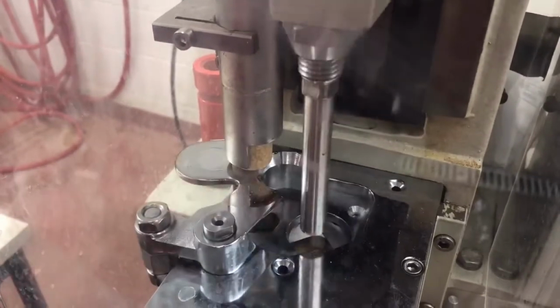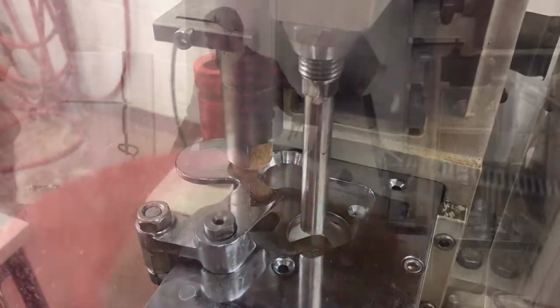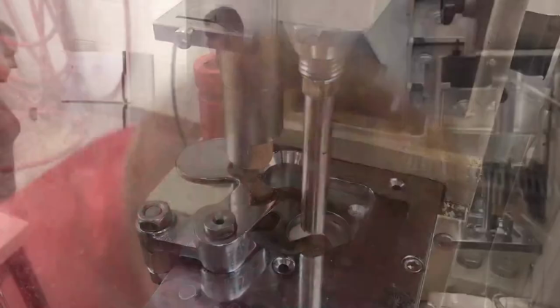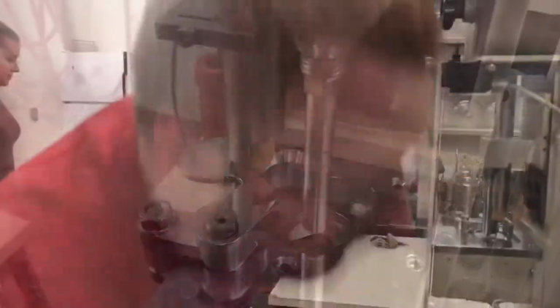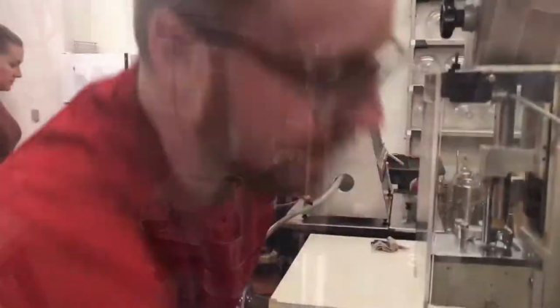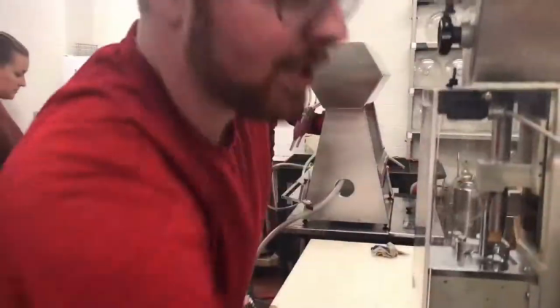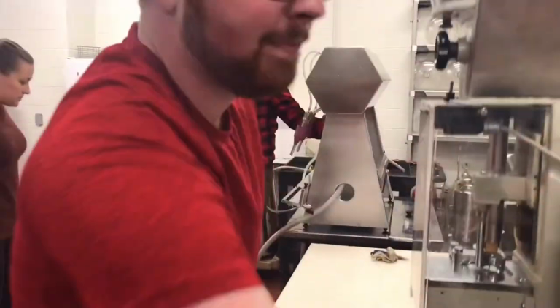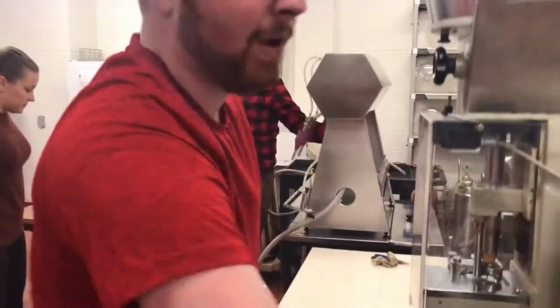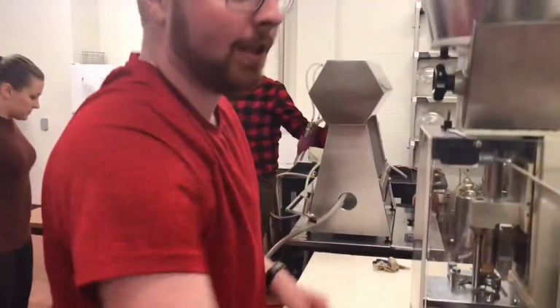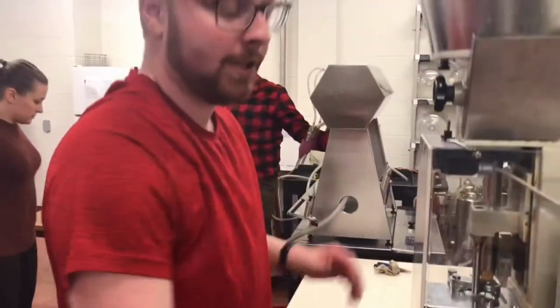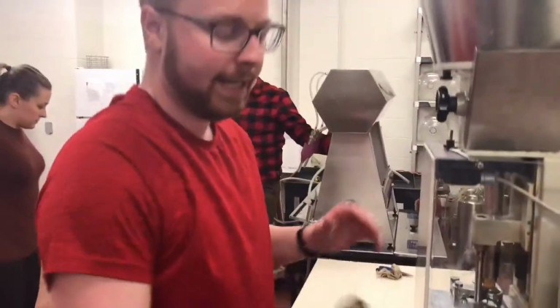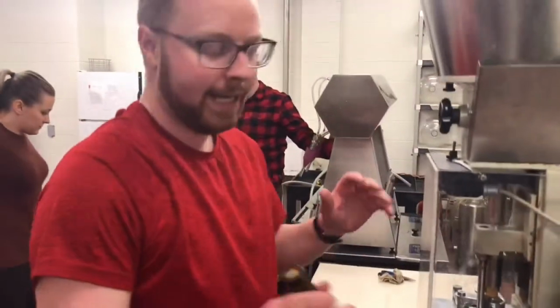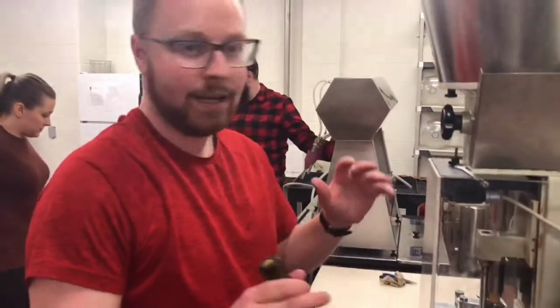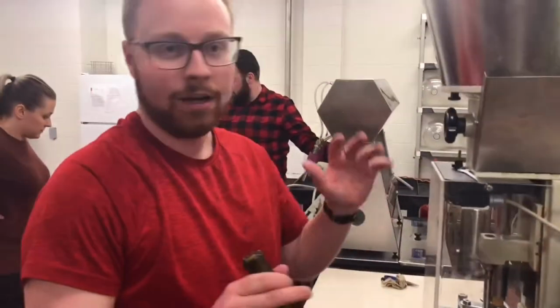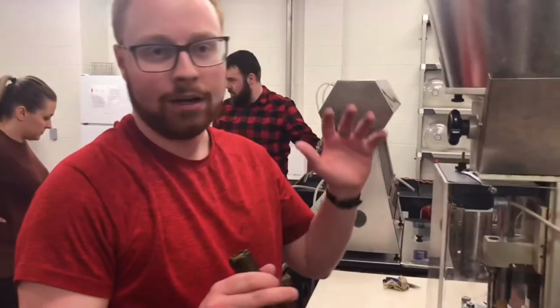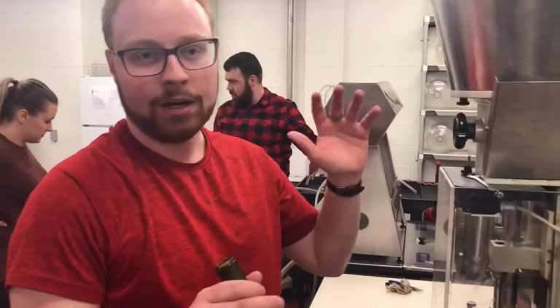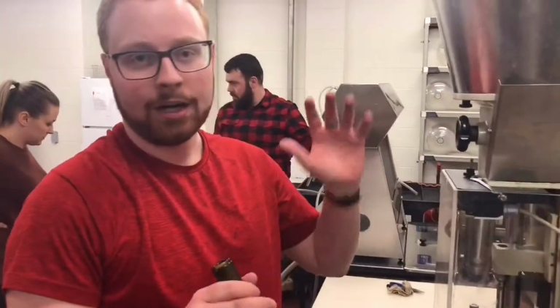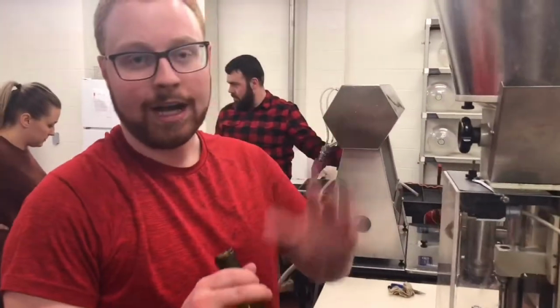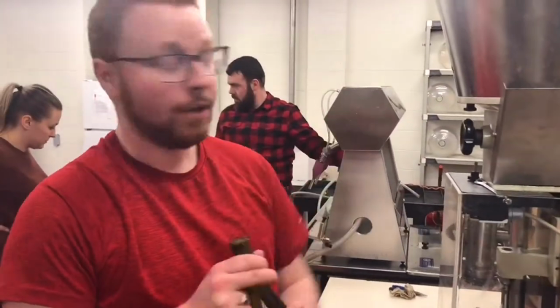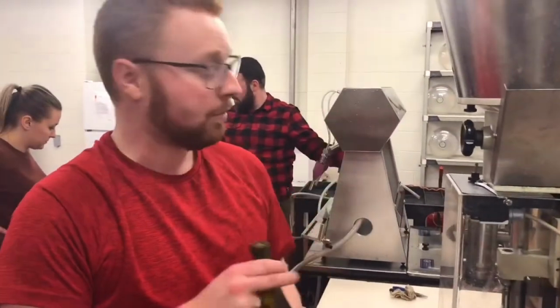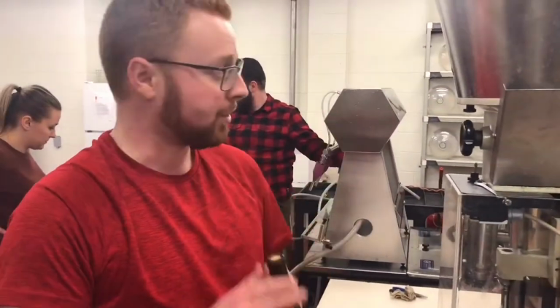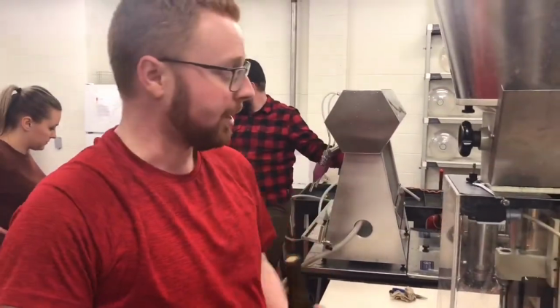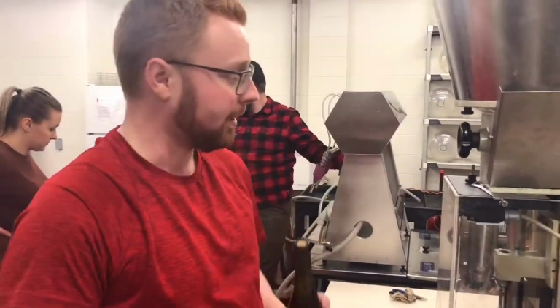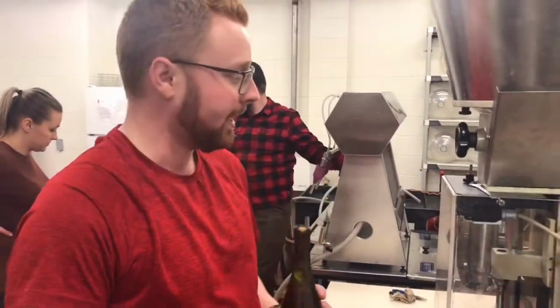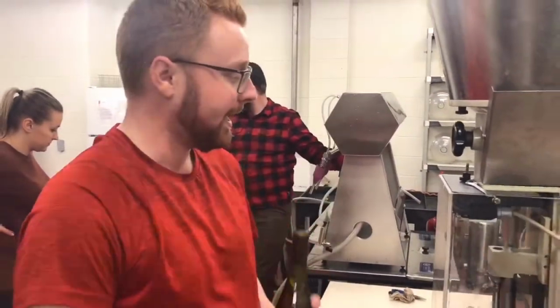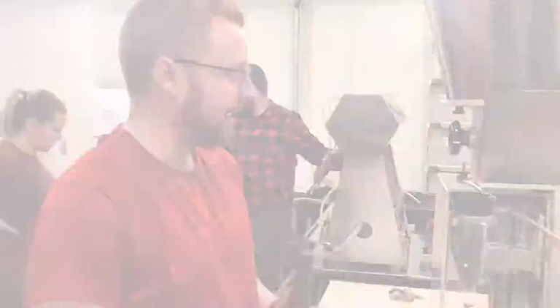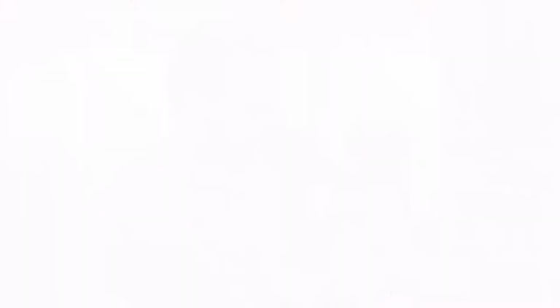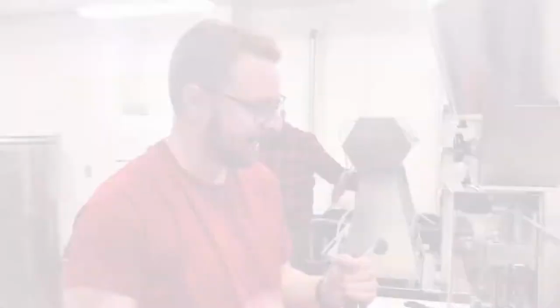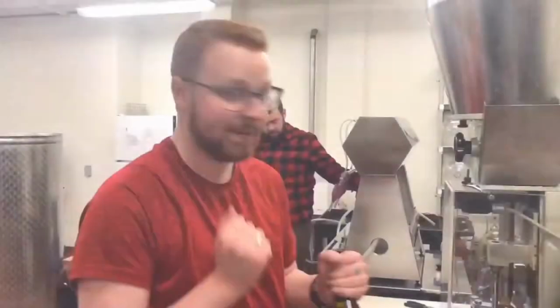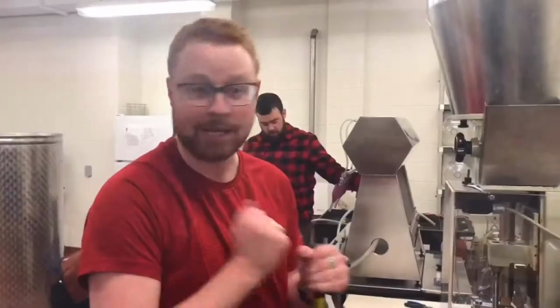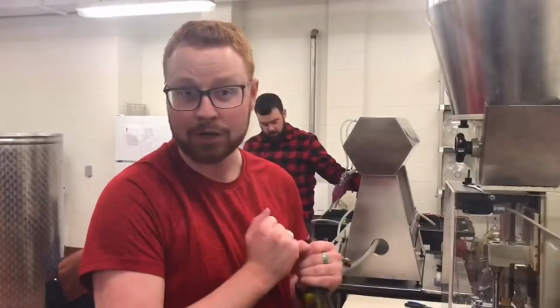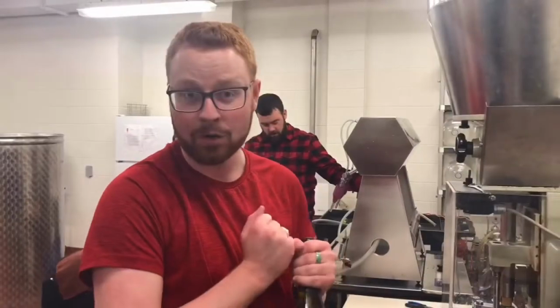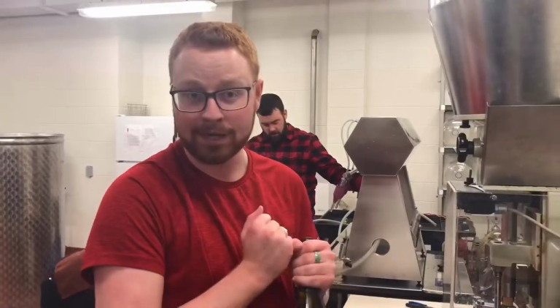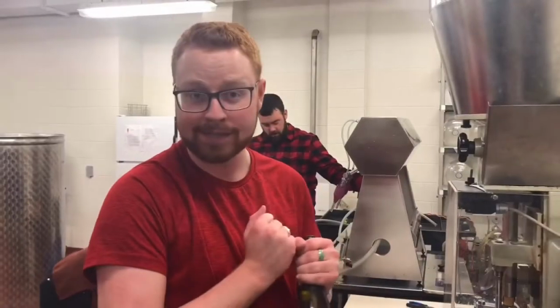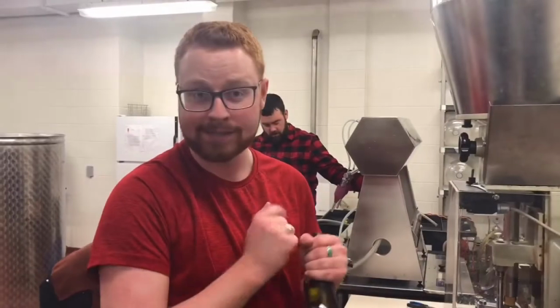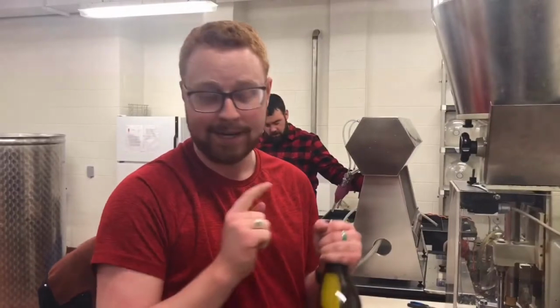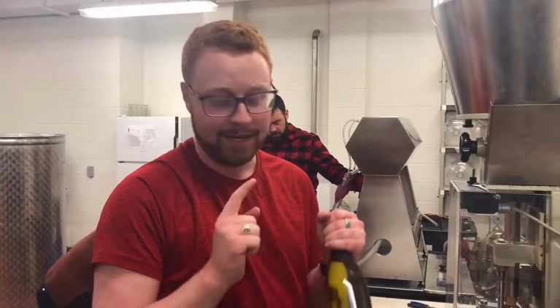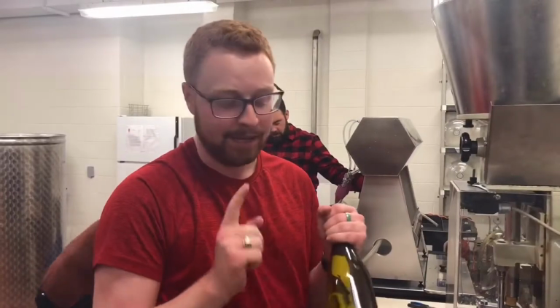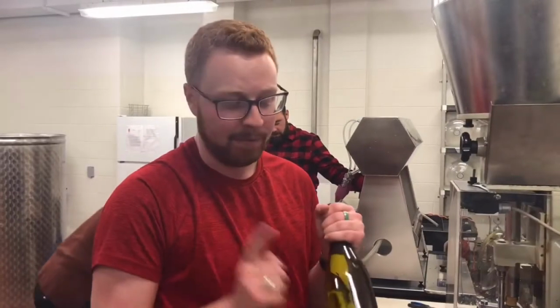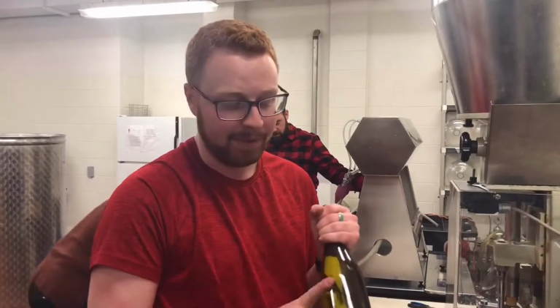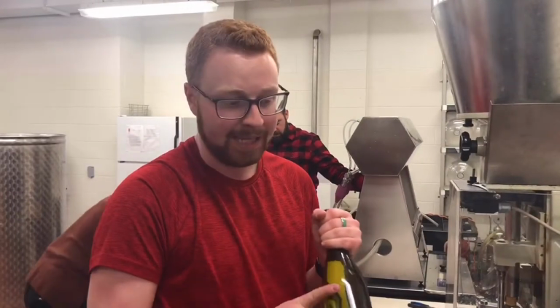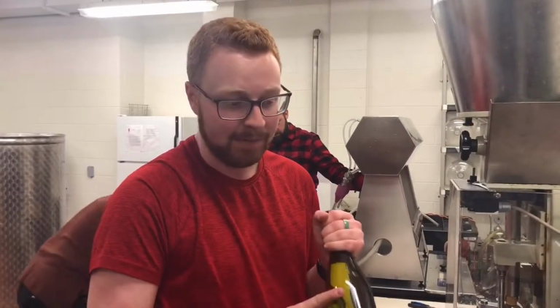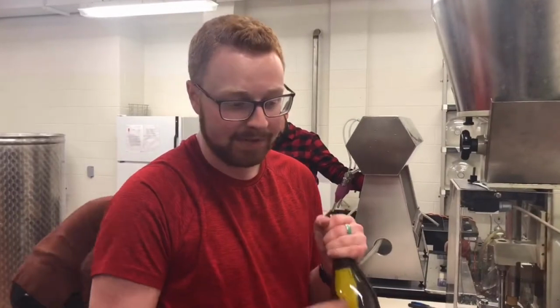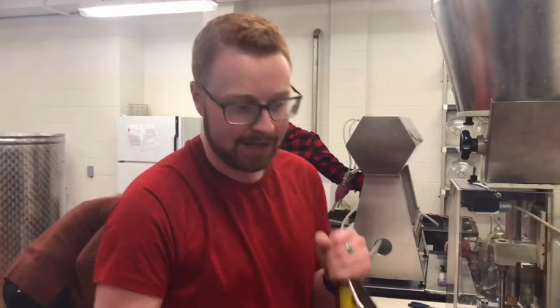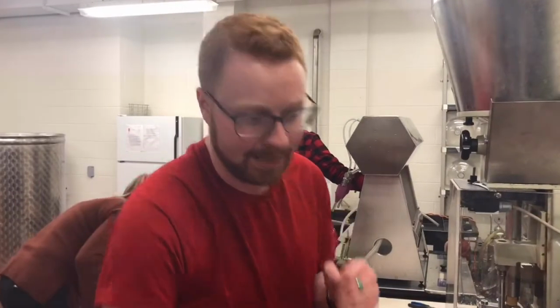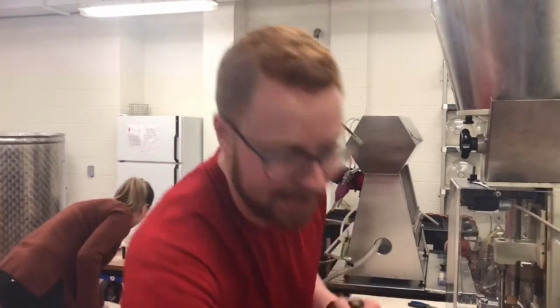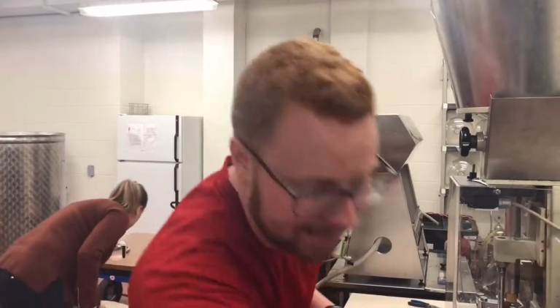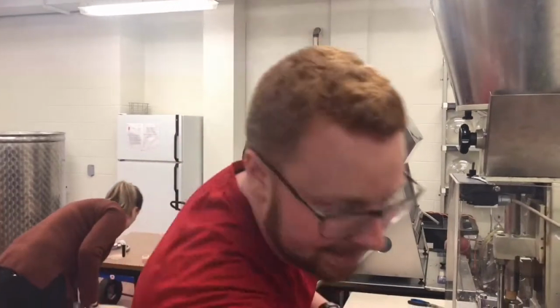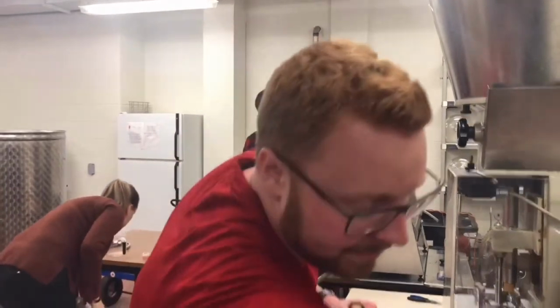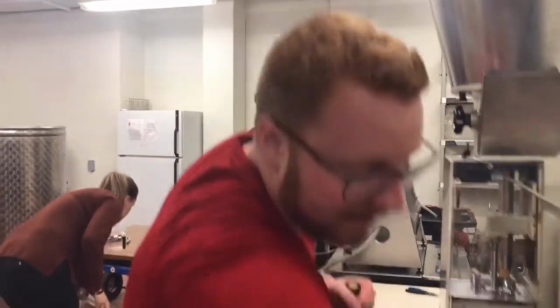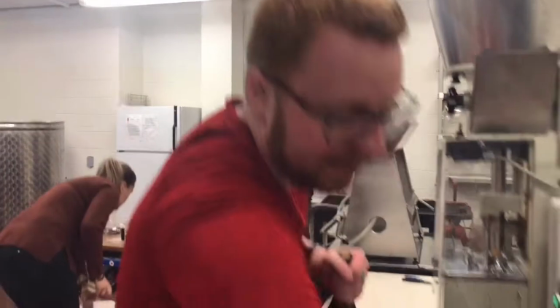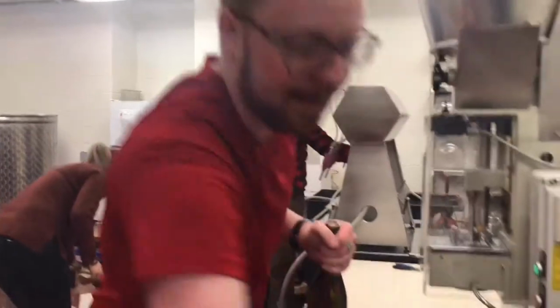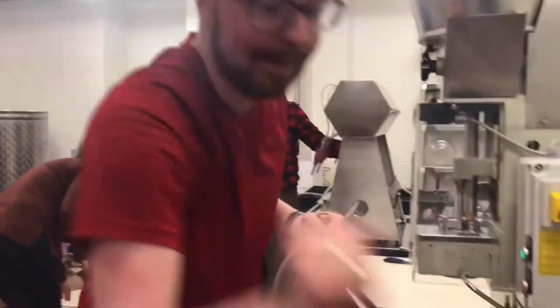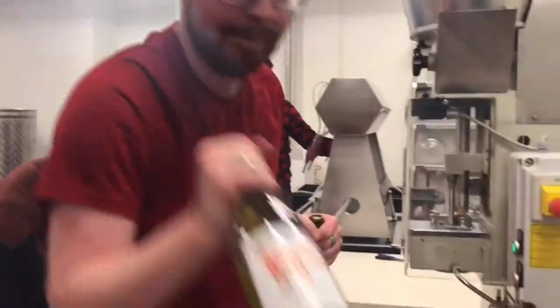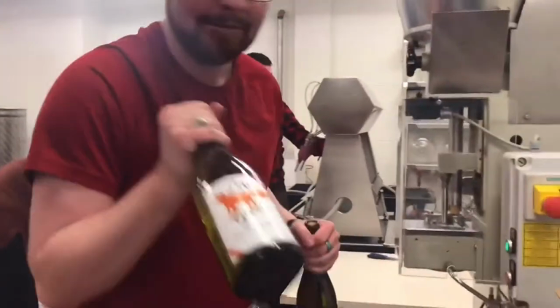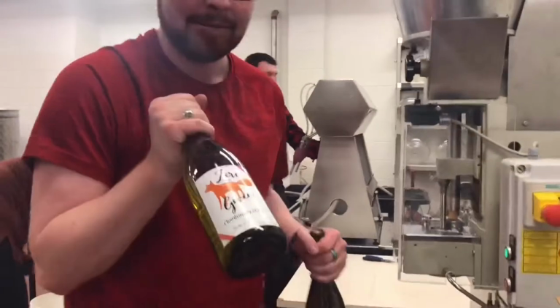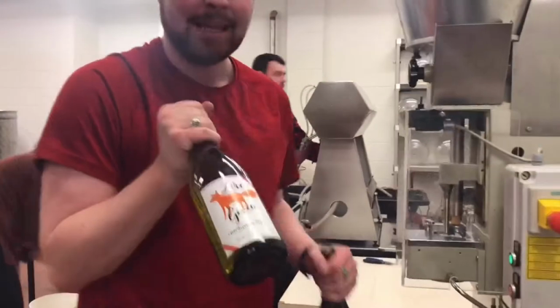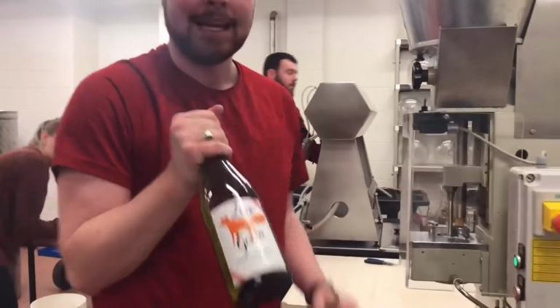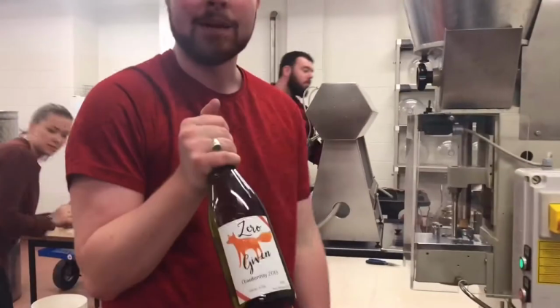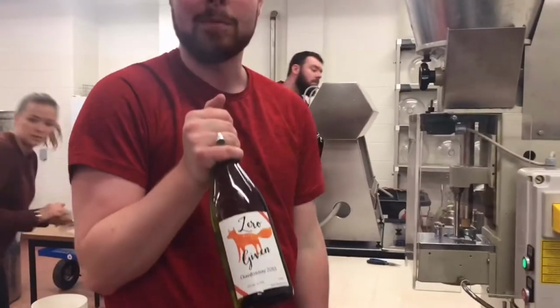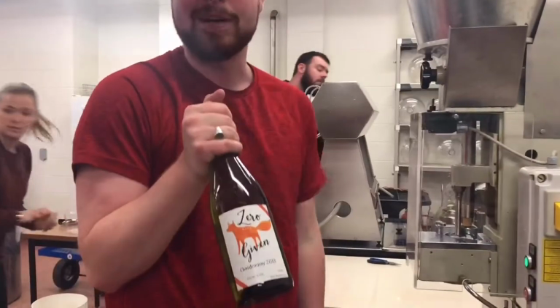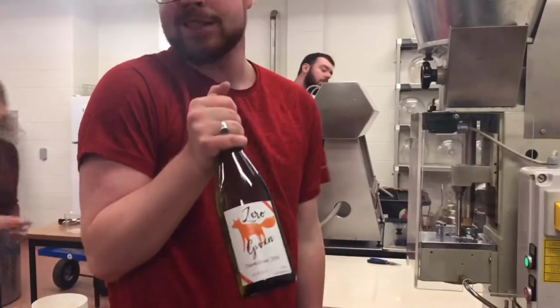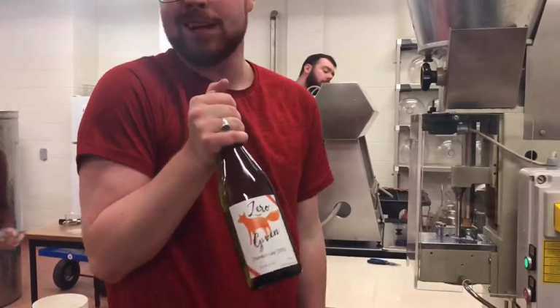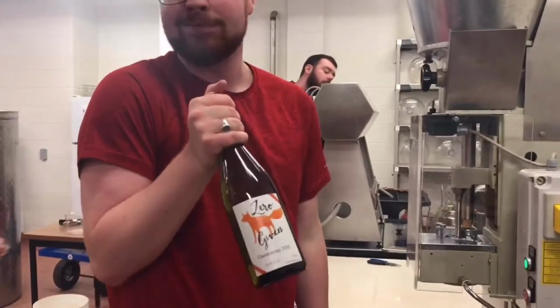Just finished bottling our unoaked chardonnay and now it's got the labels on it like this one, and then we'll be good to go.